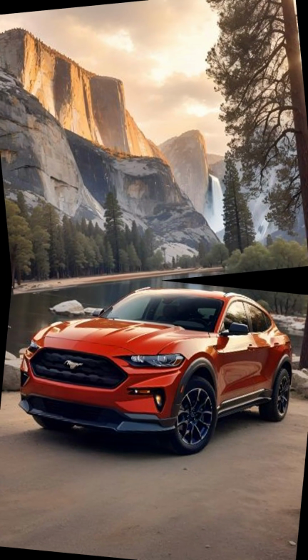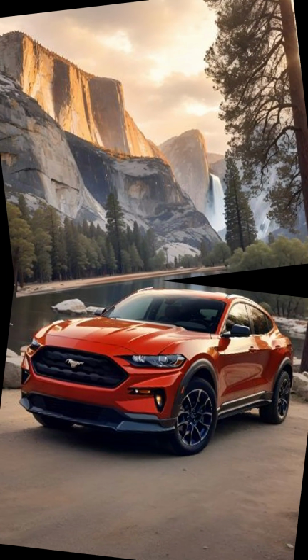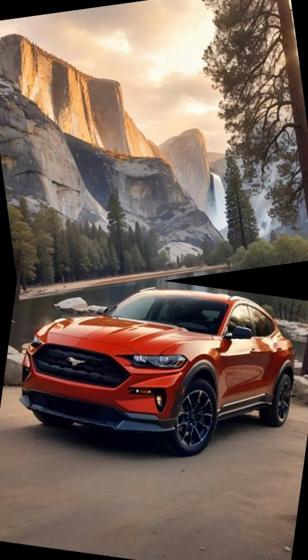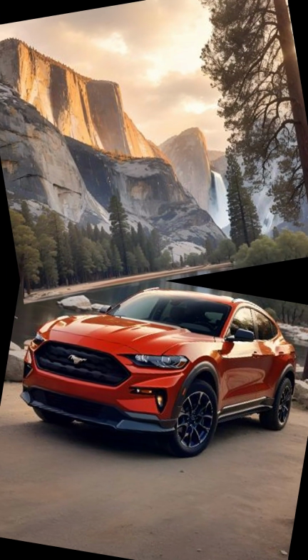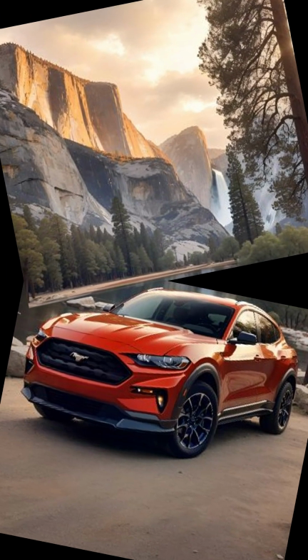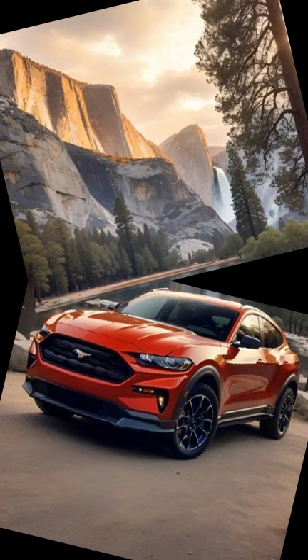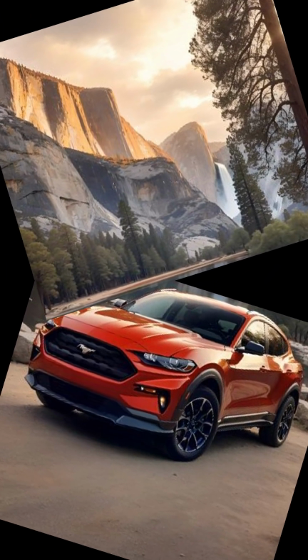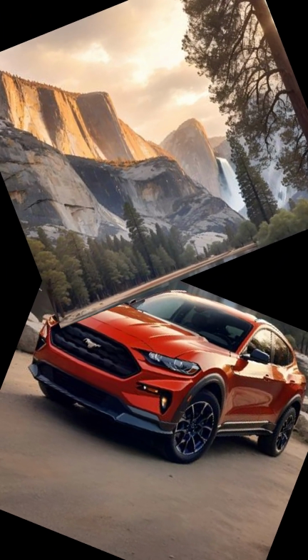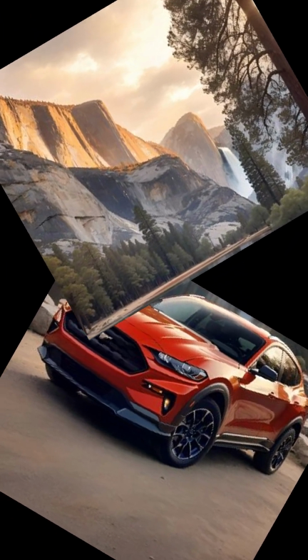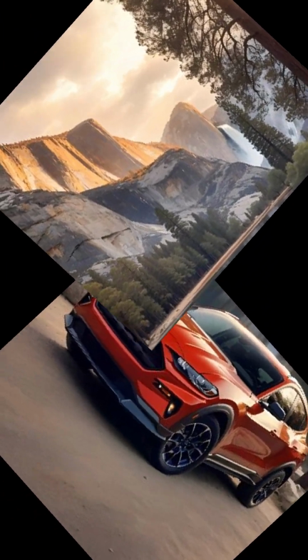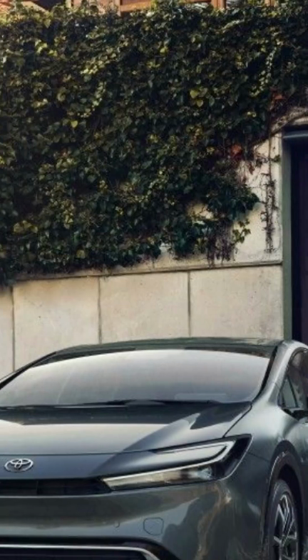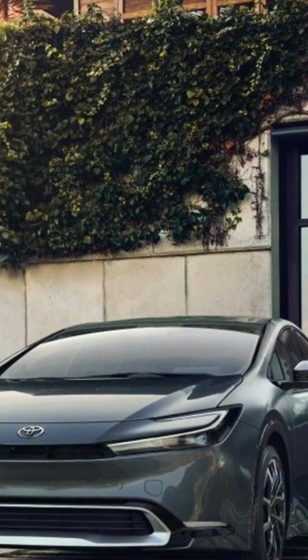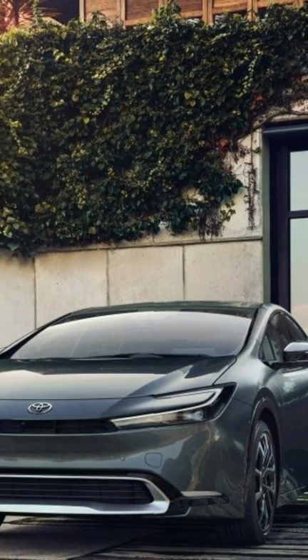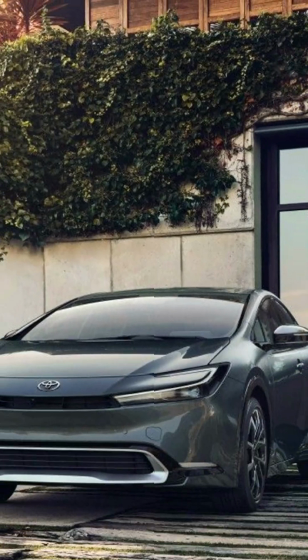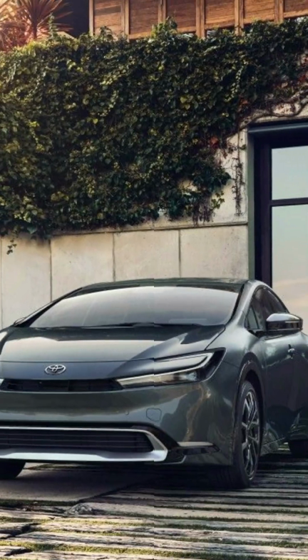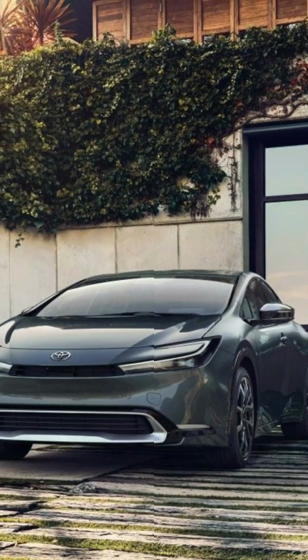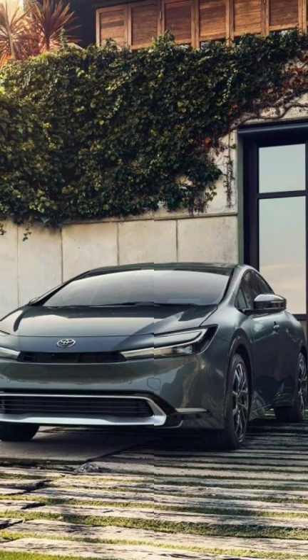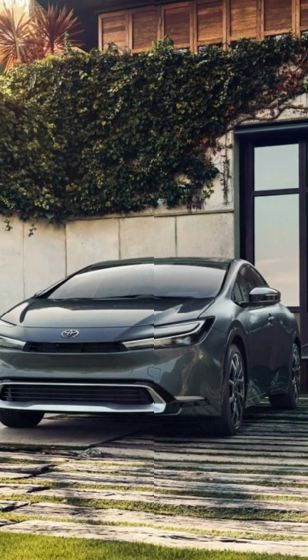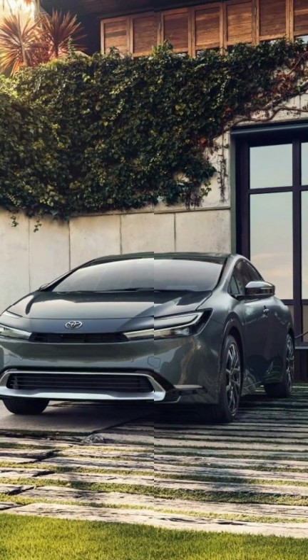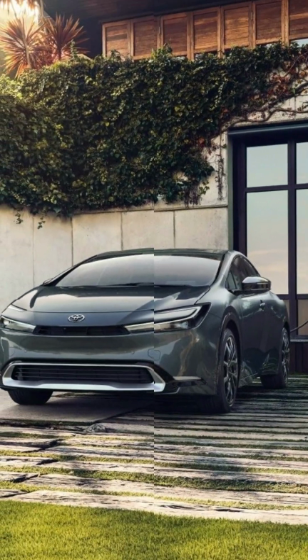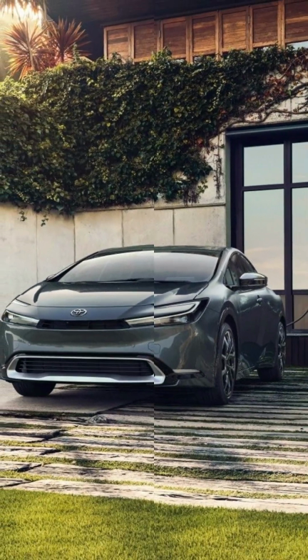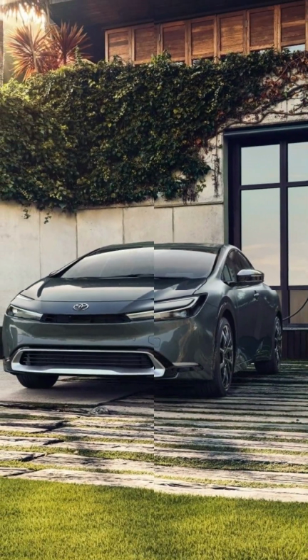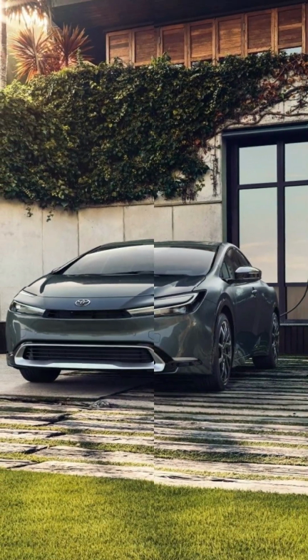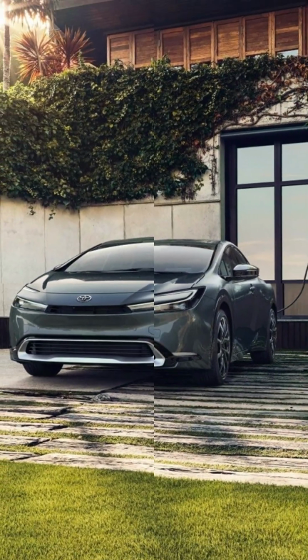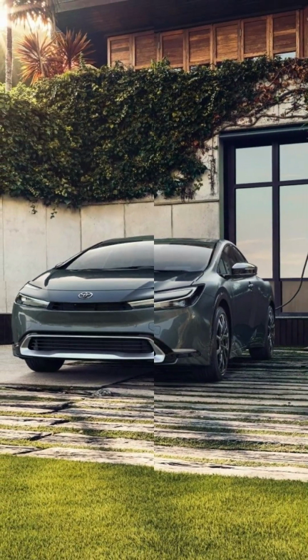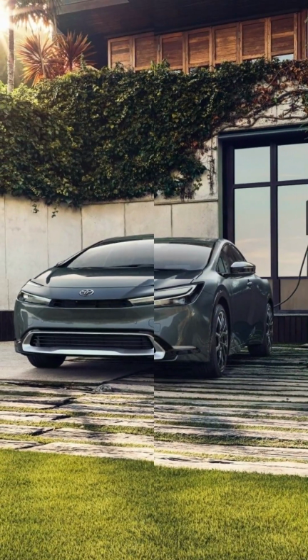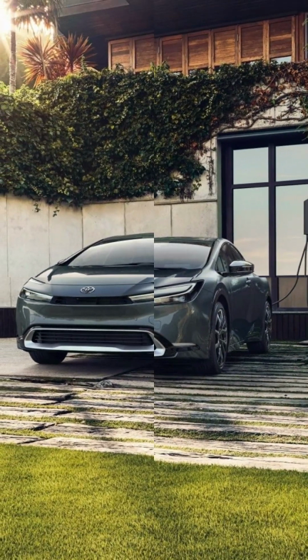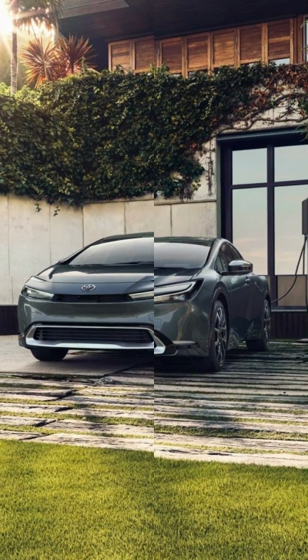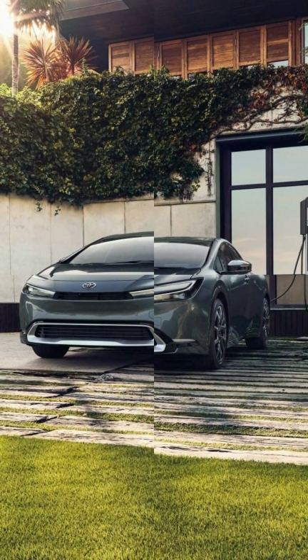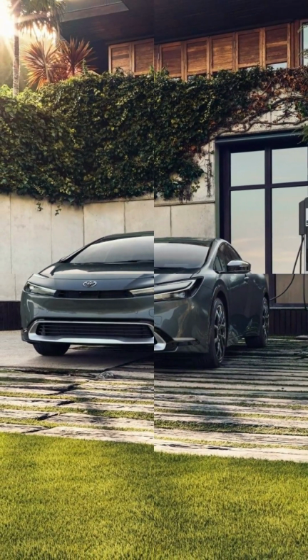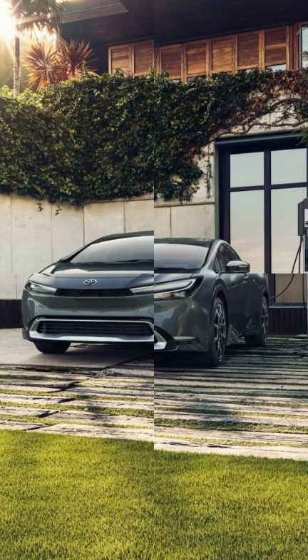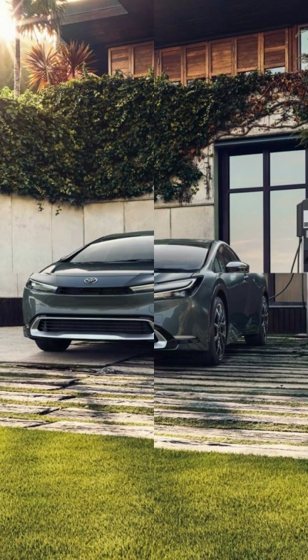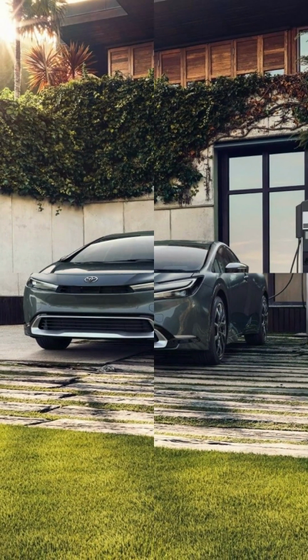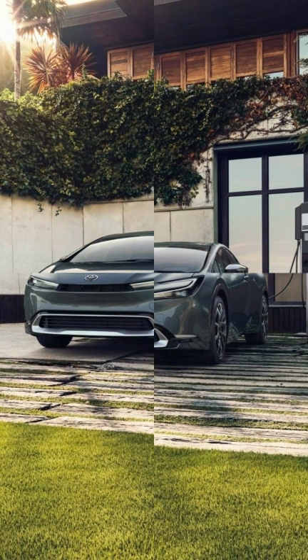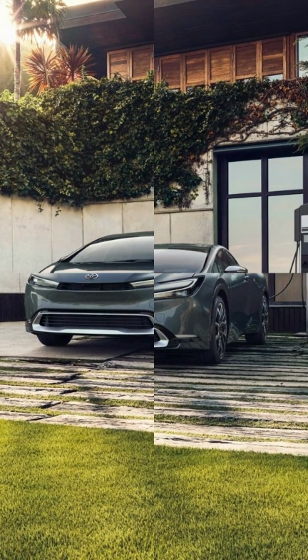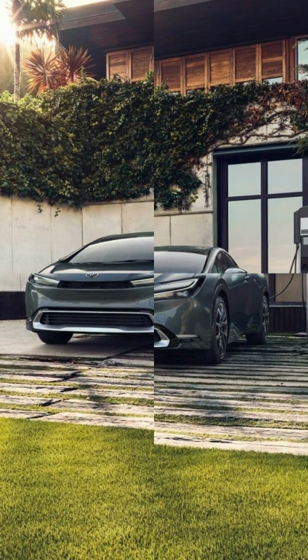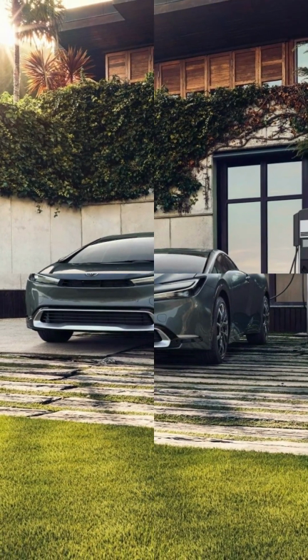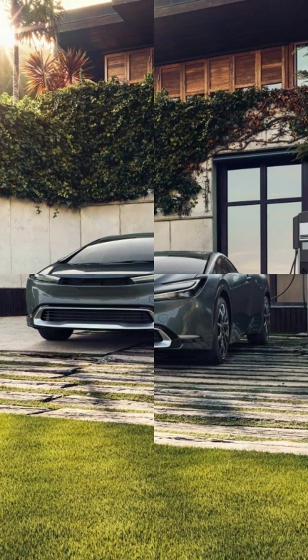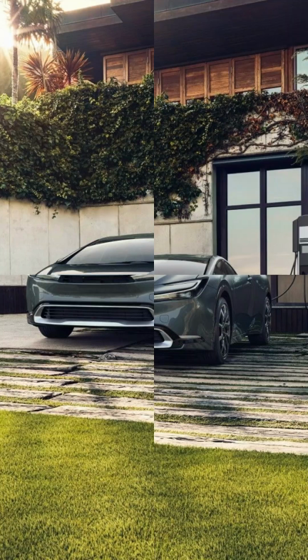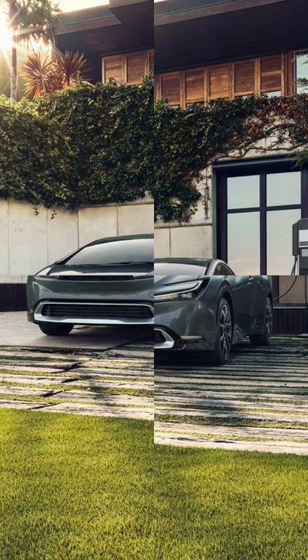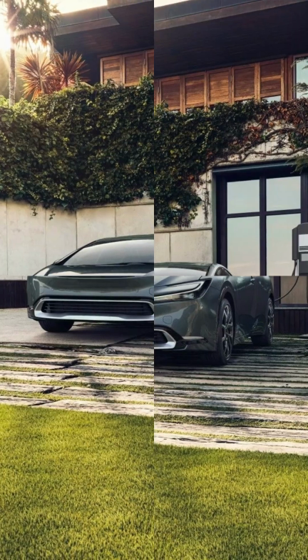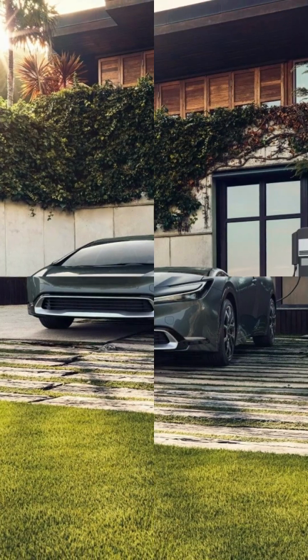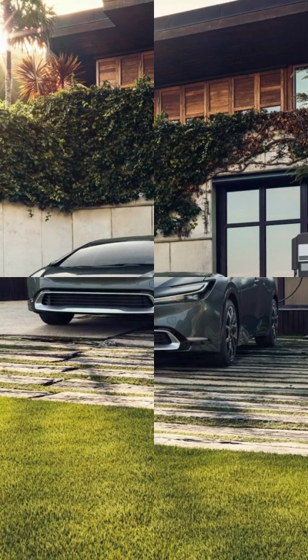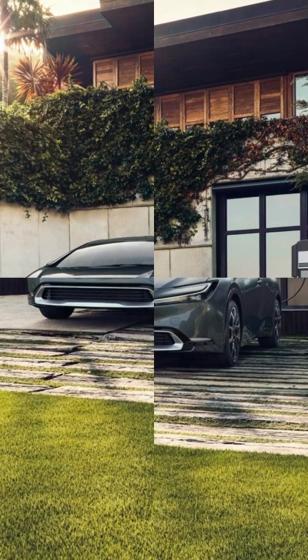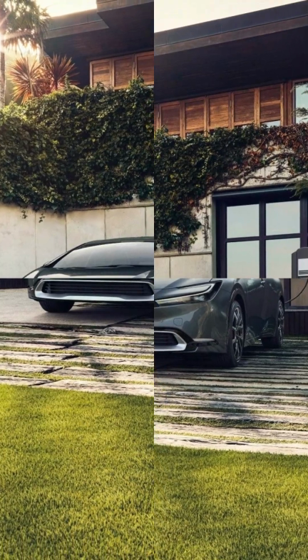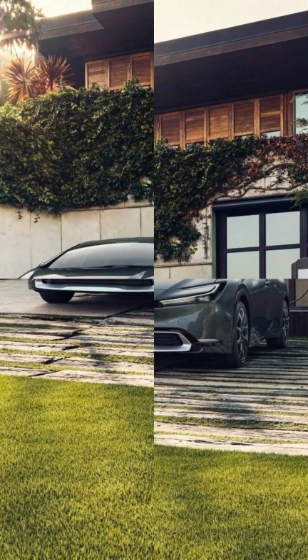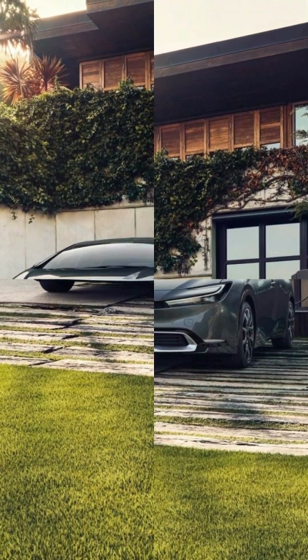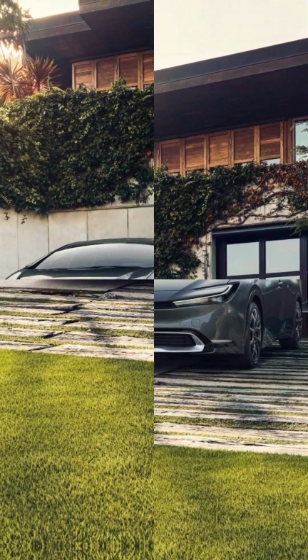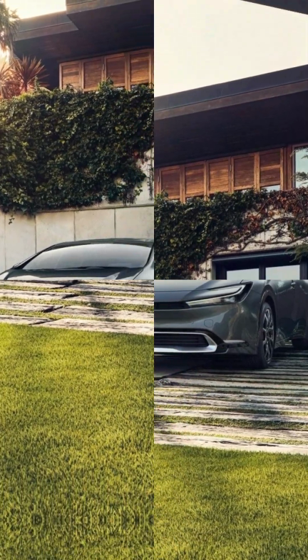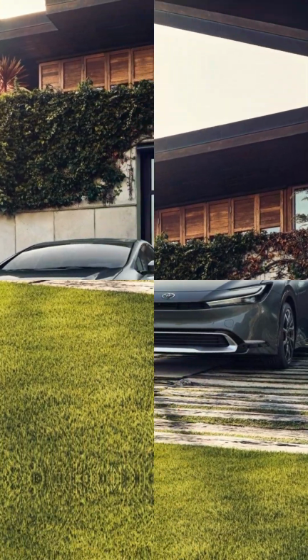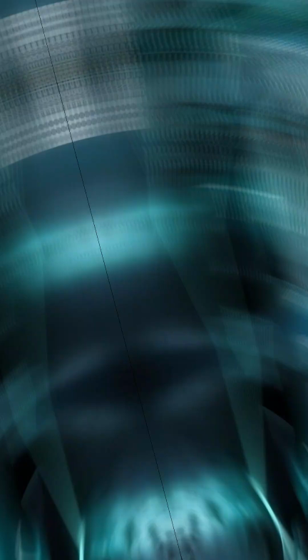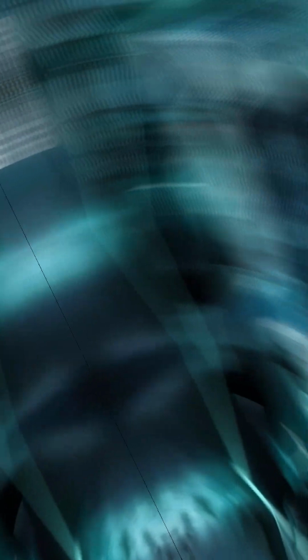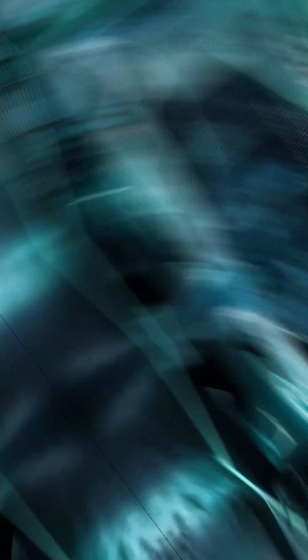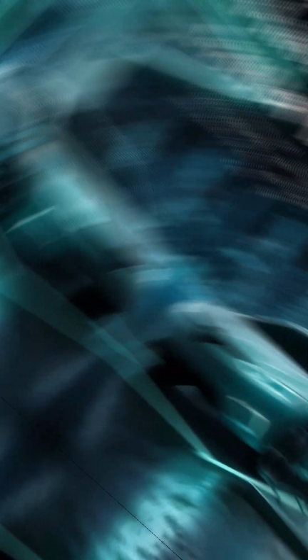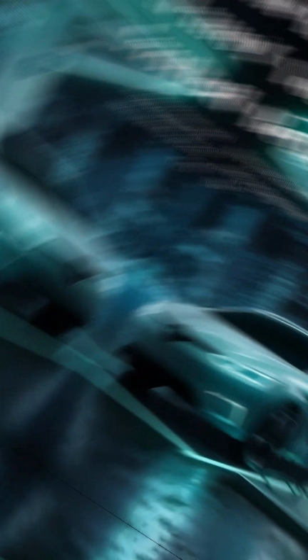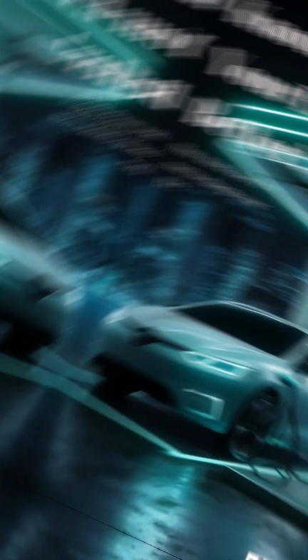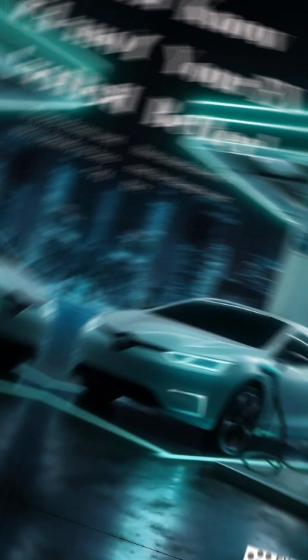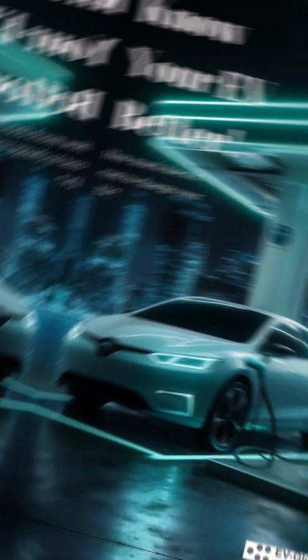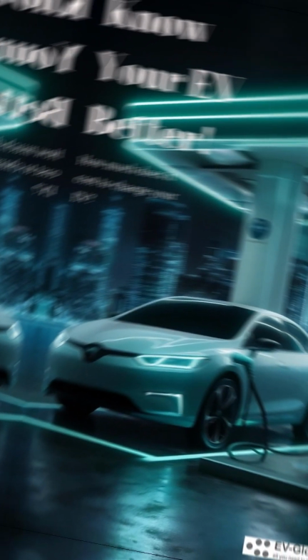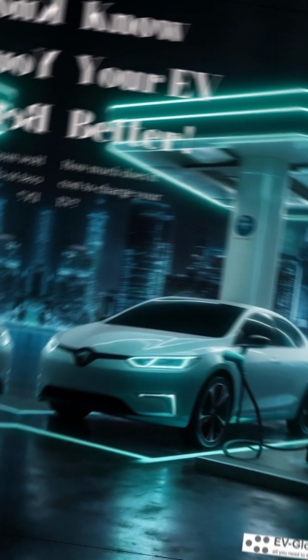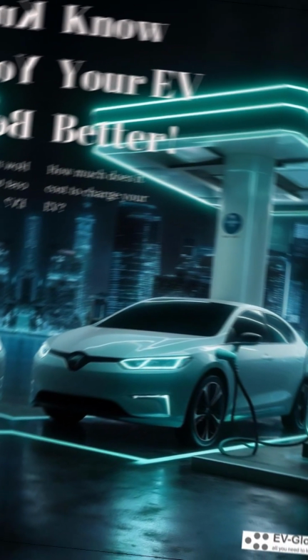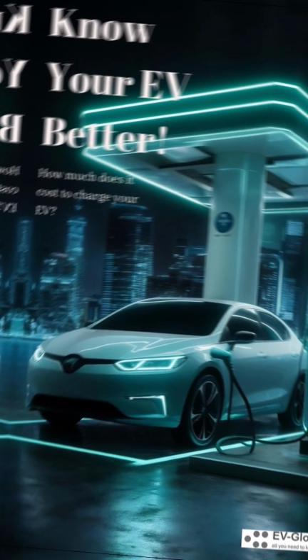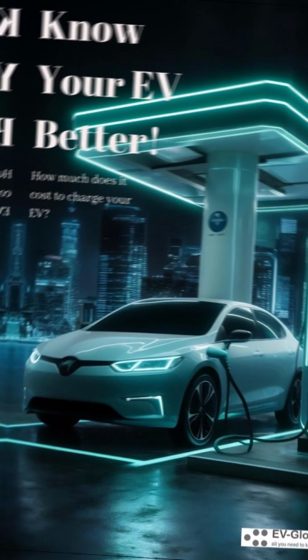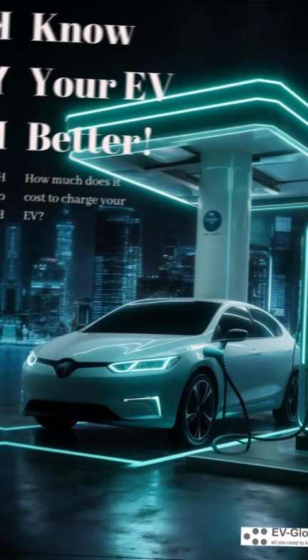What matters isn't just power — it's the charging curve. Tesla tapers off after 50%, while Hyundai holds its pace.